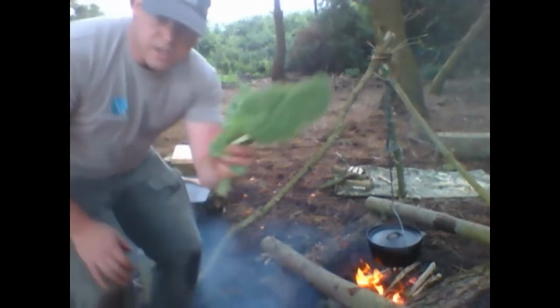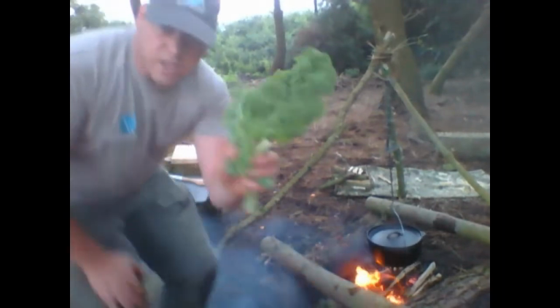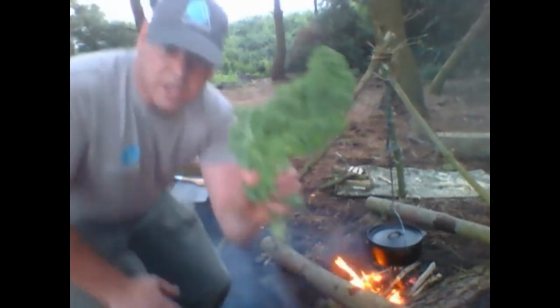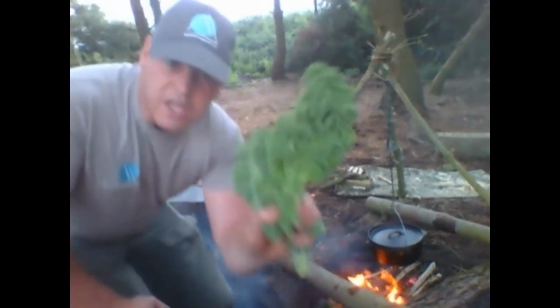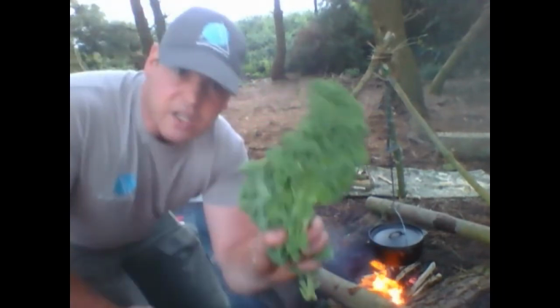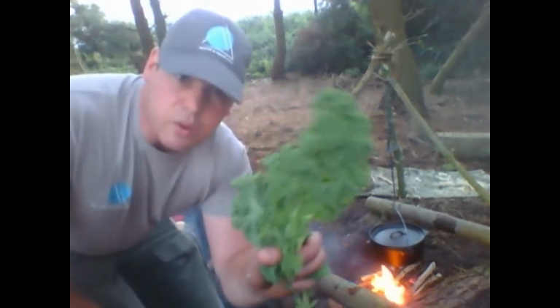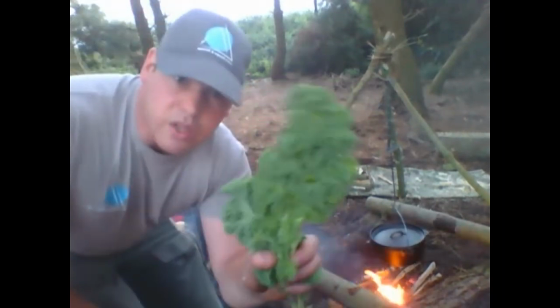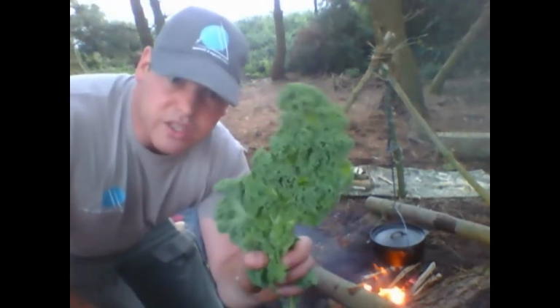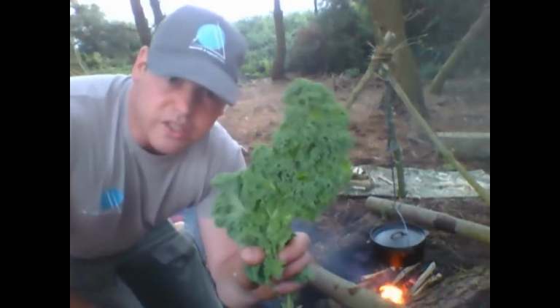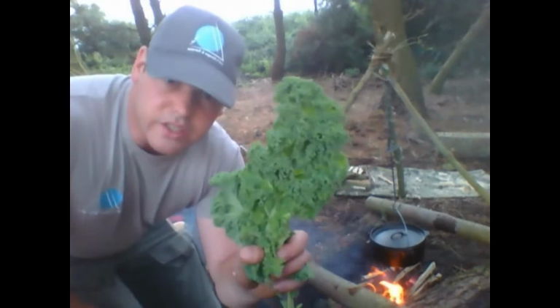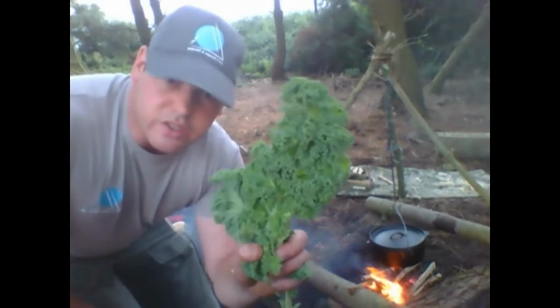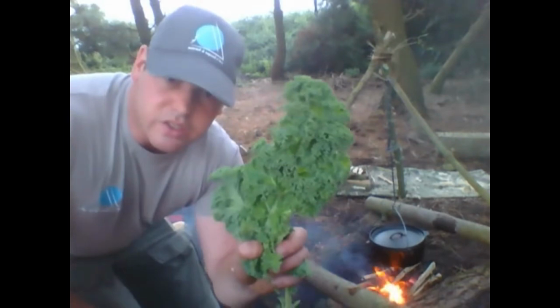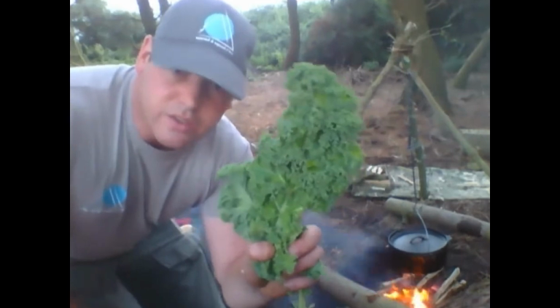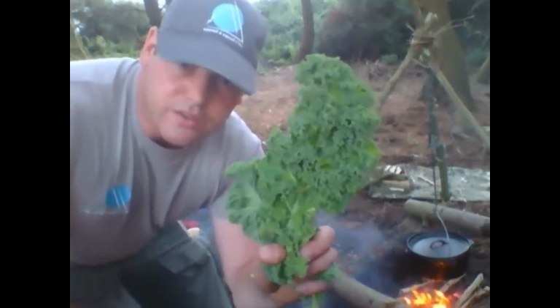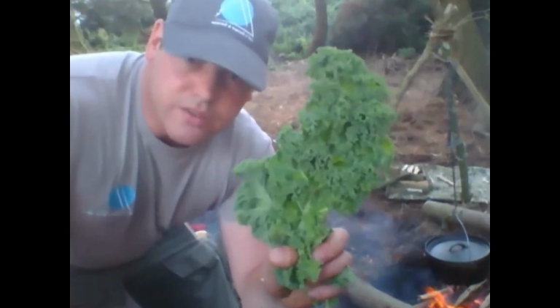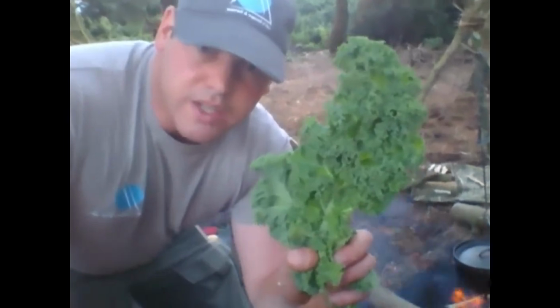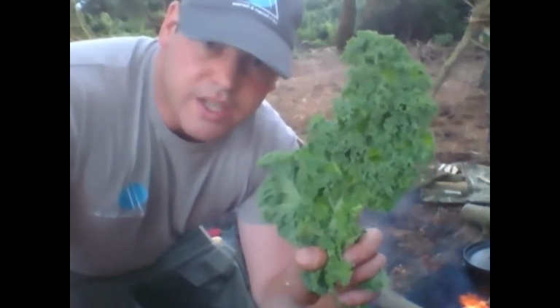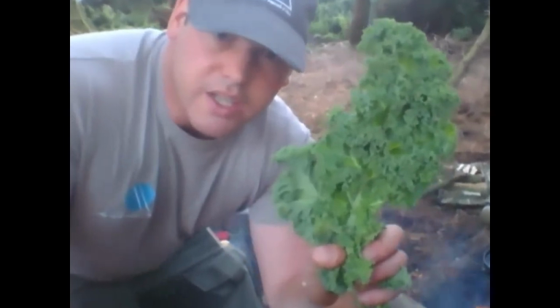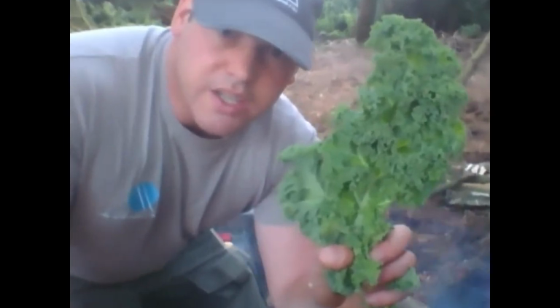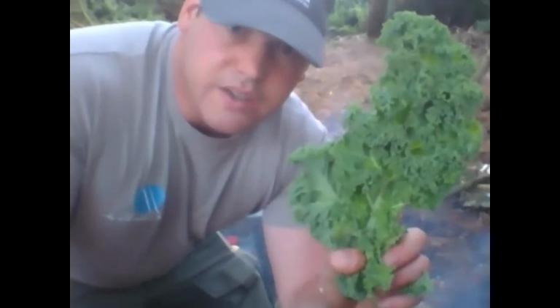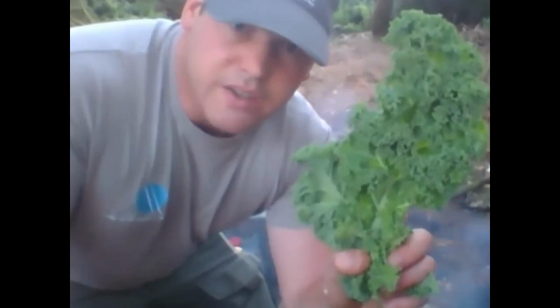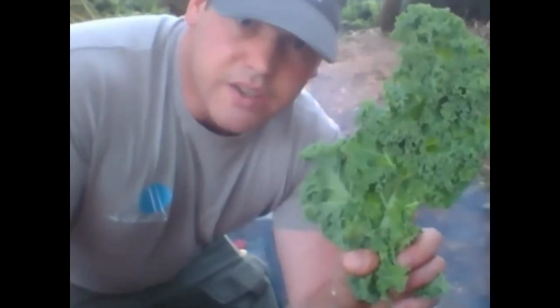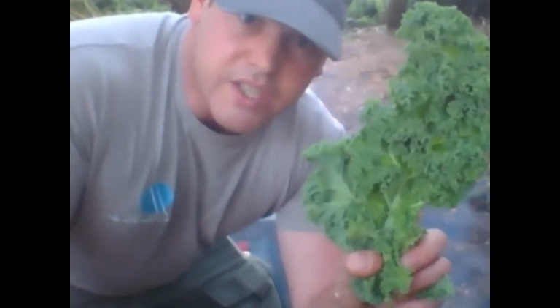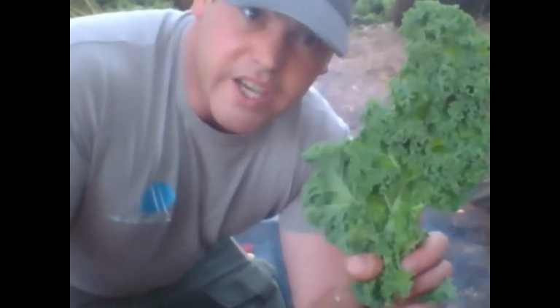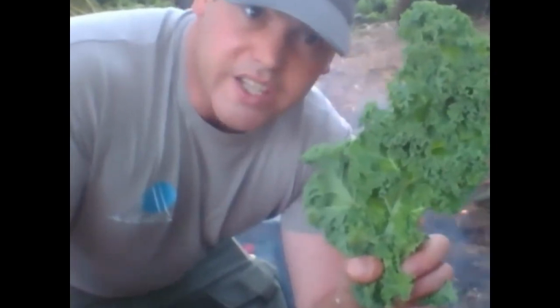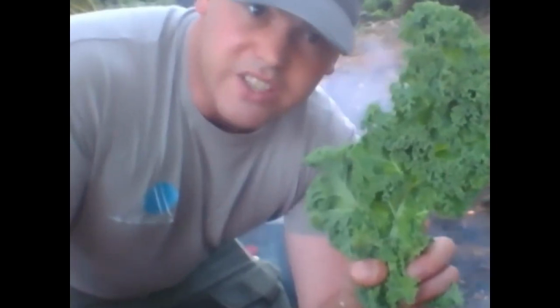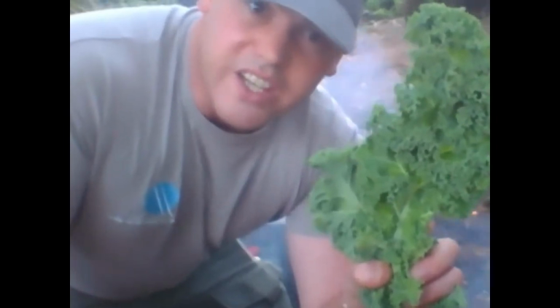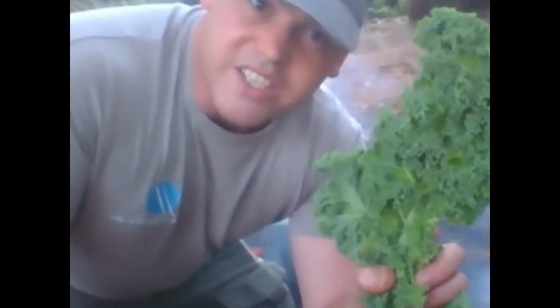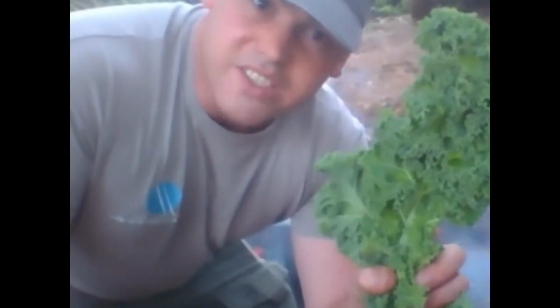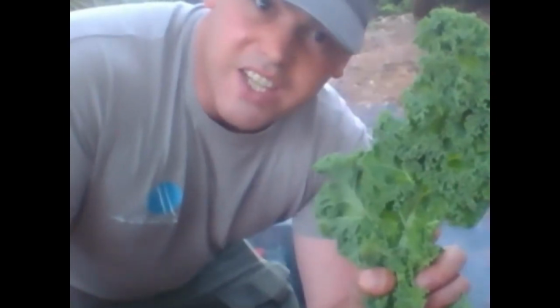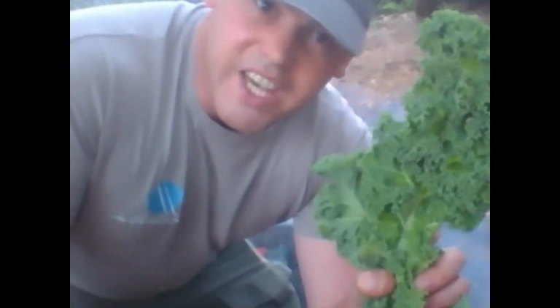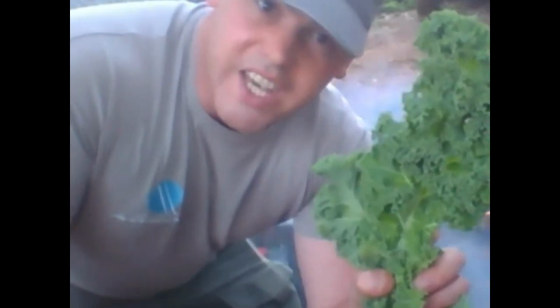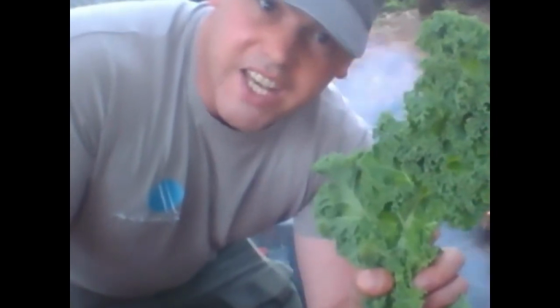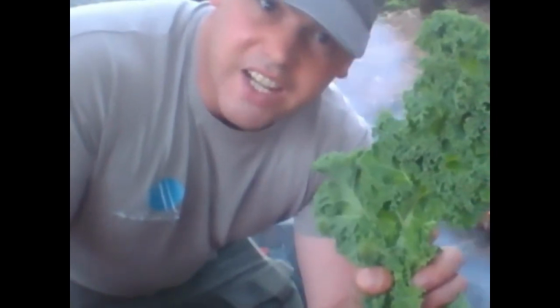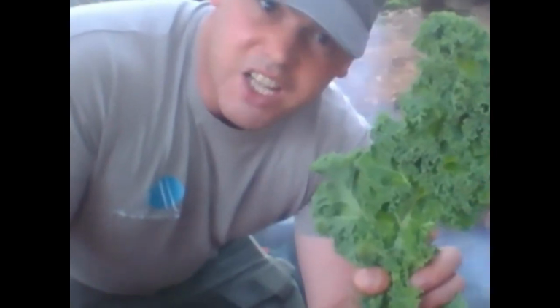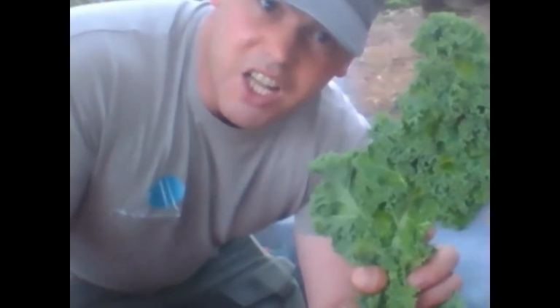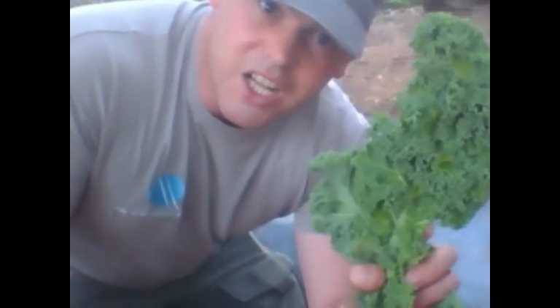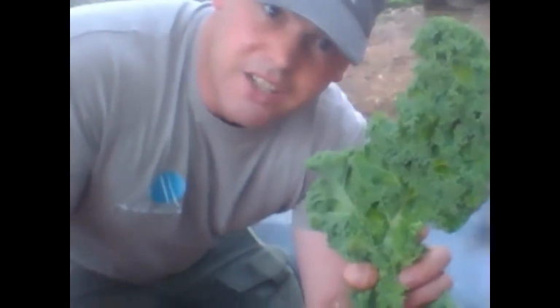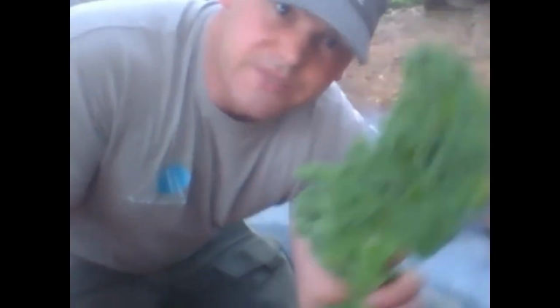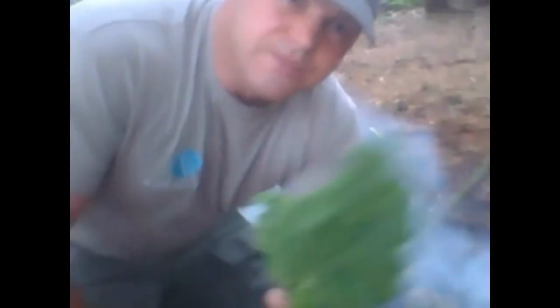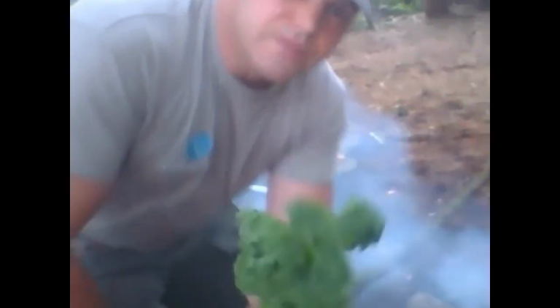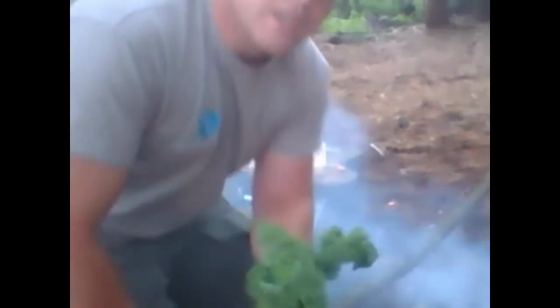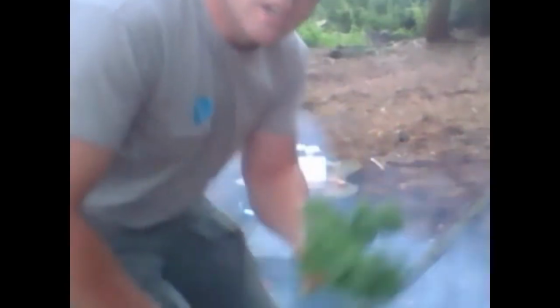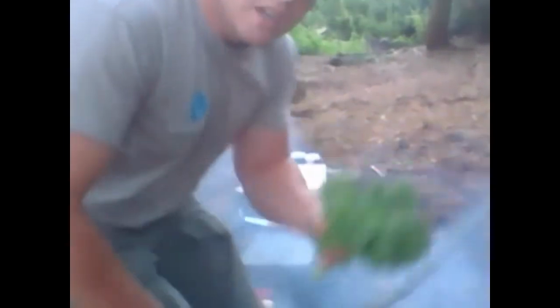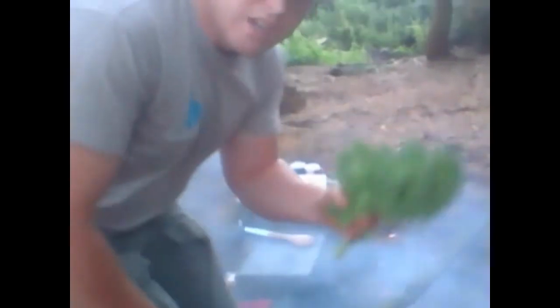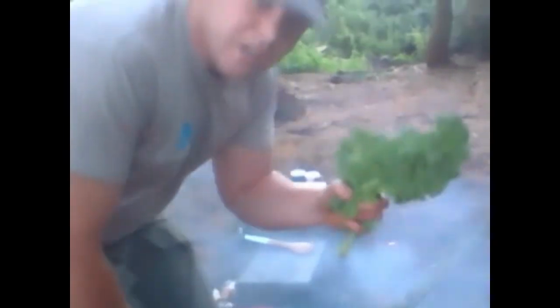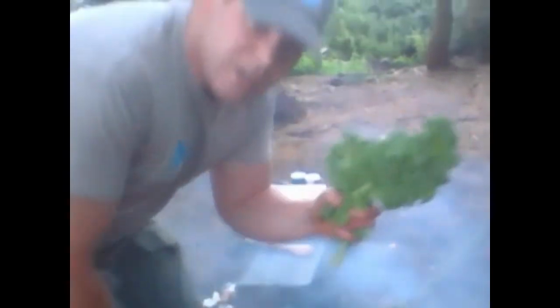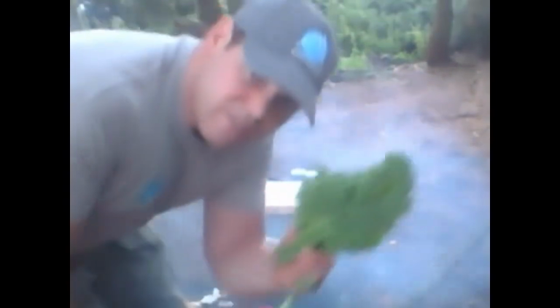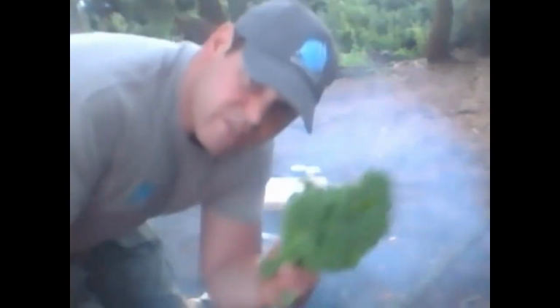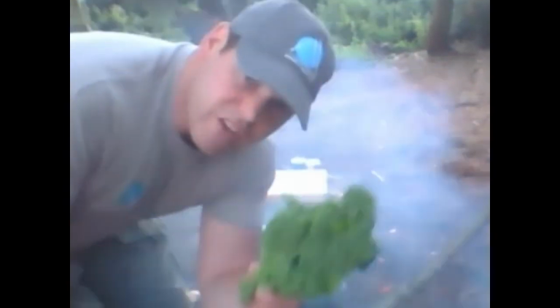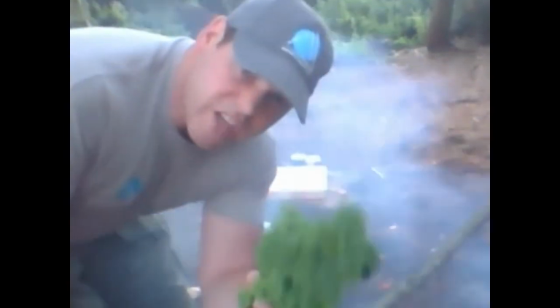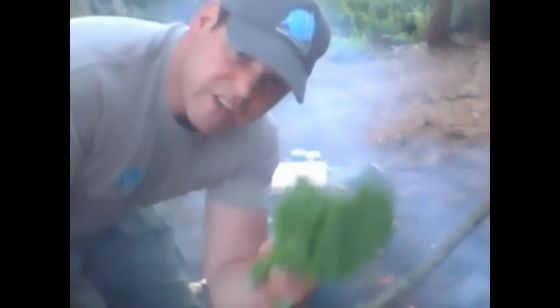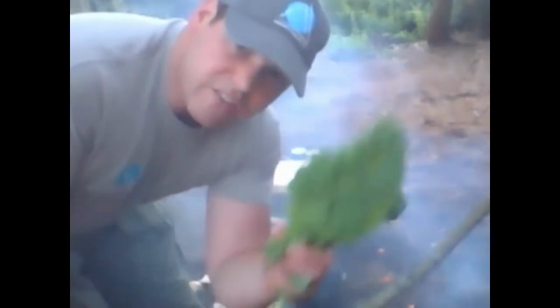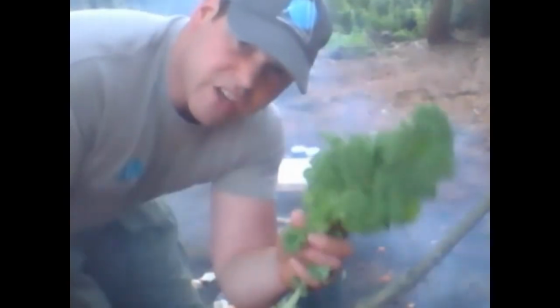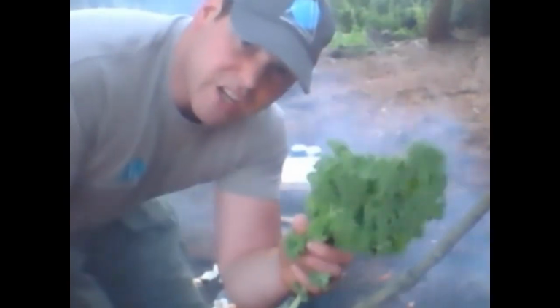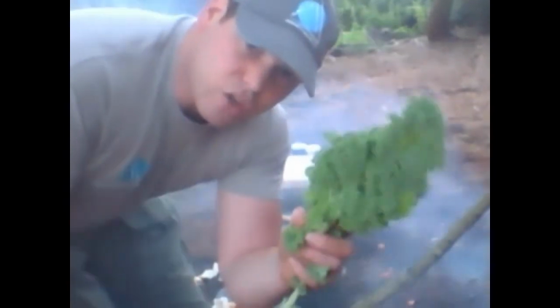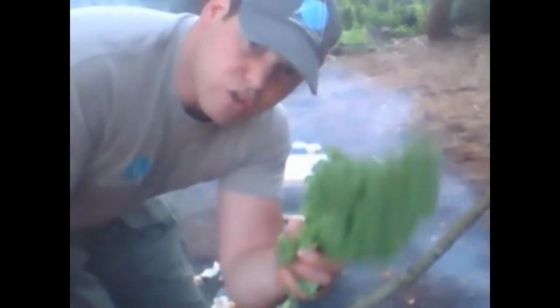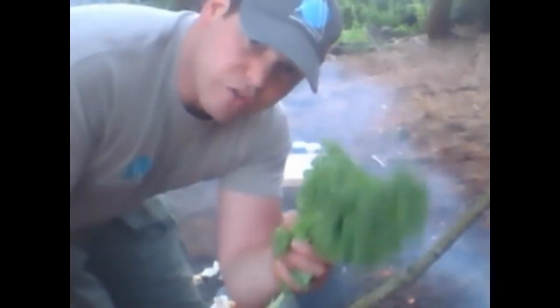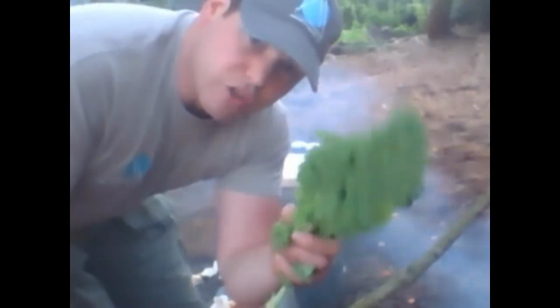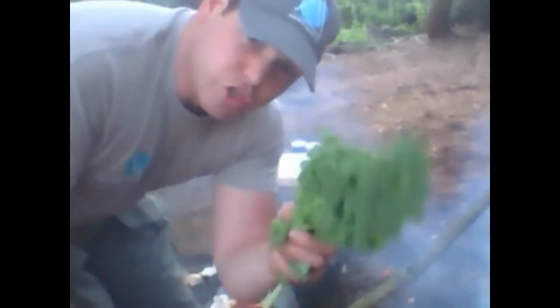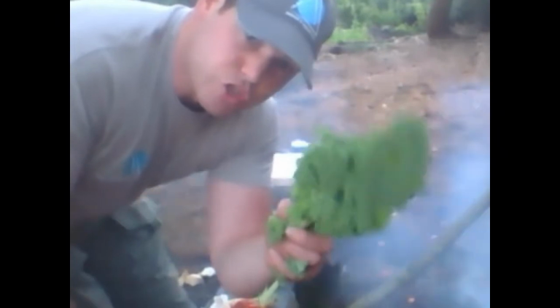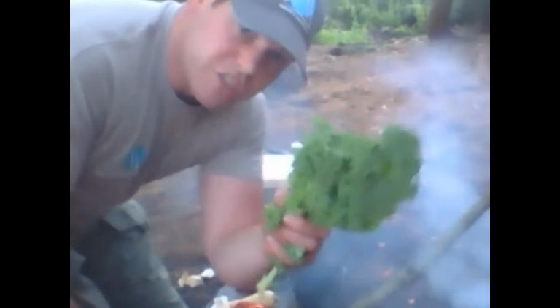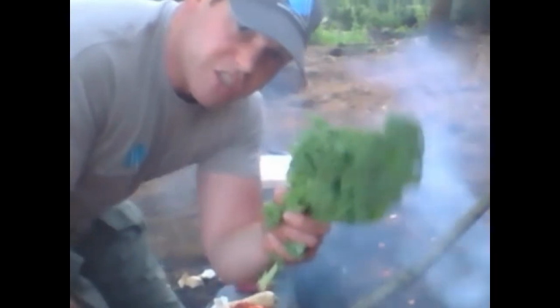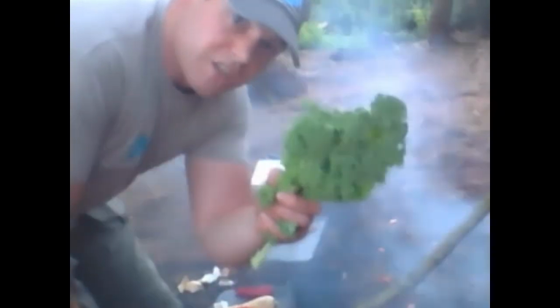Can you guess what this is? Yes it's kale — very very good for juicing.